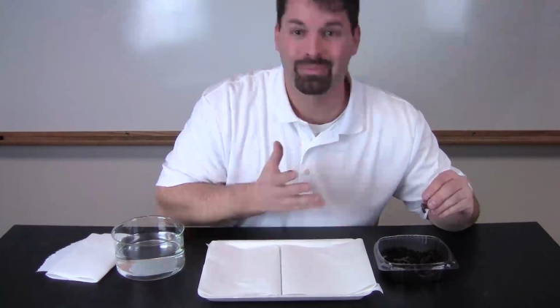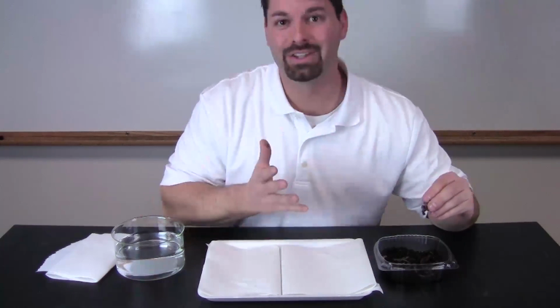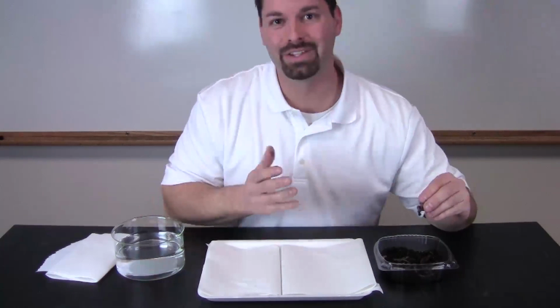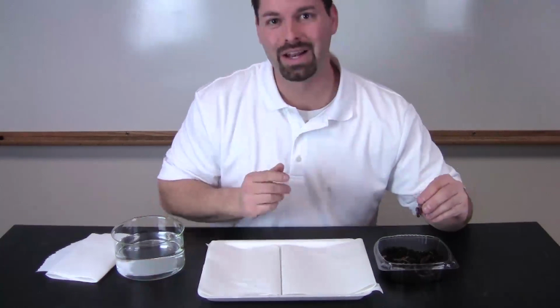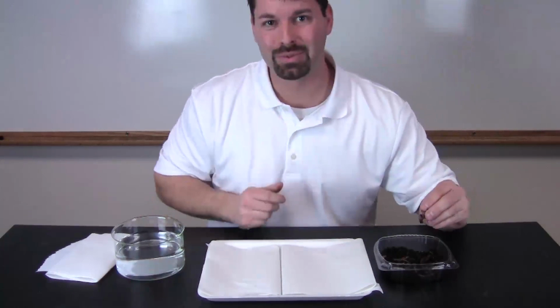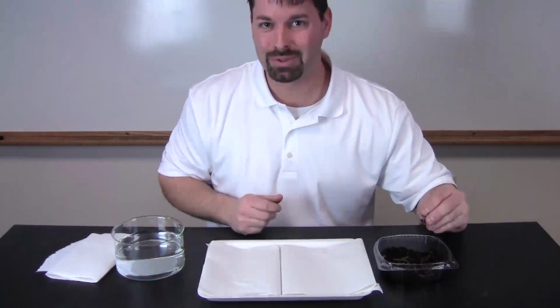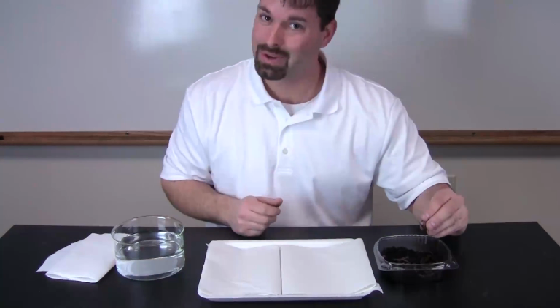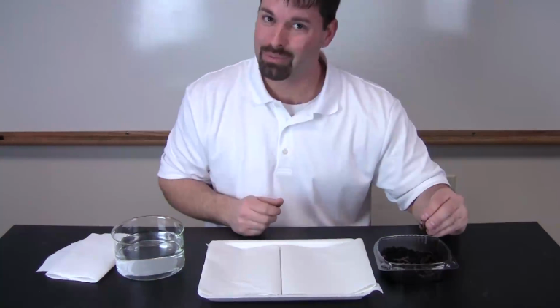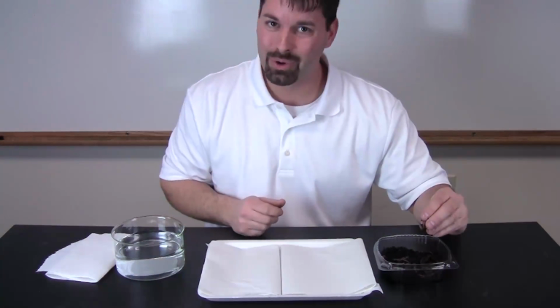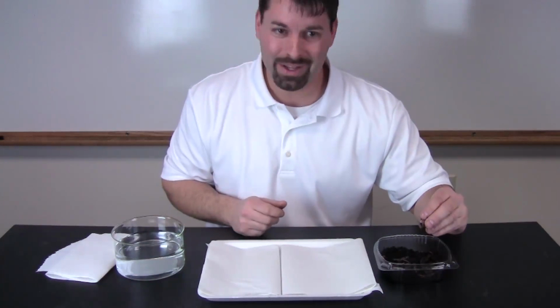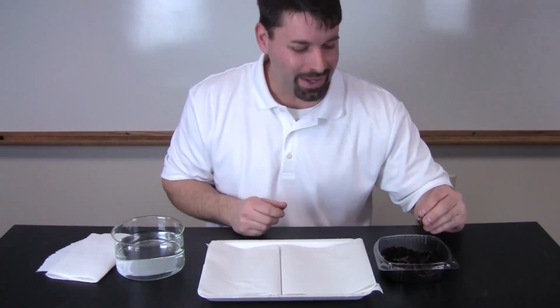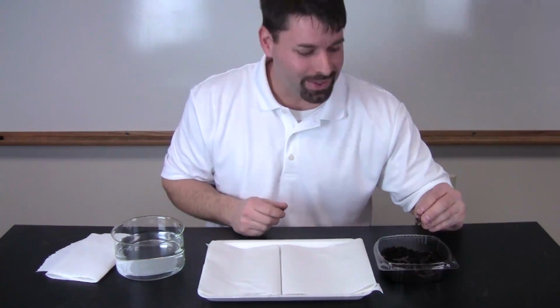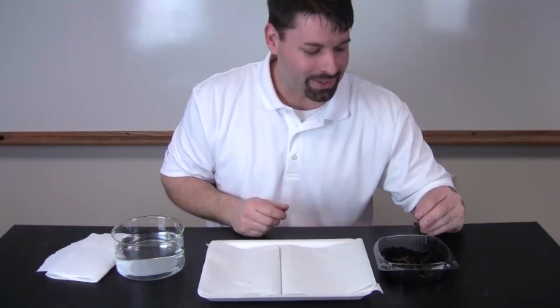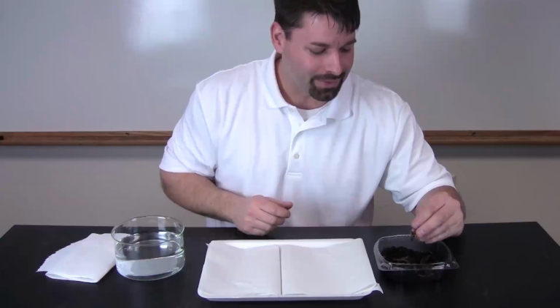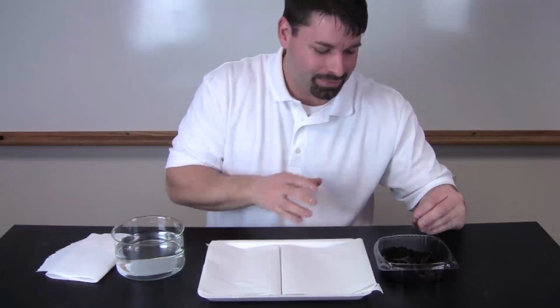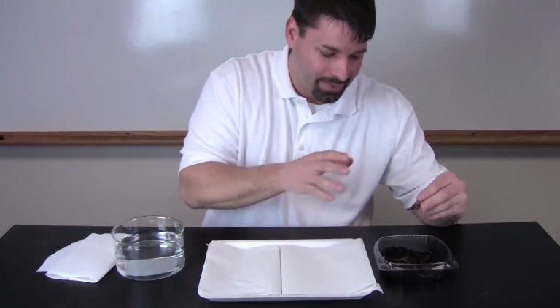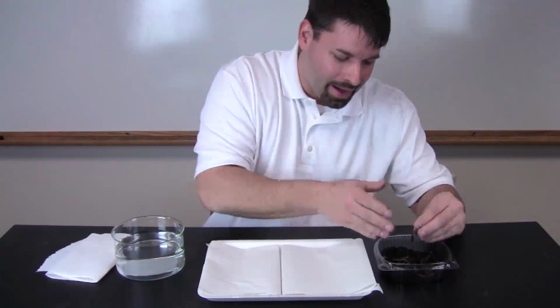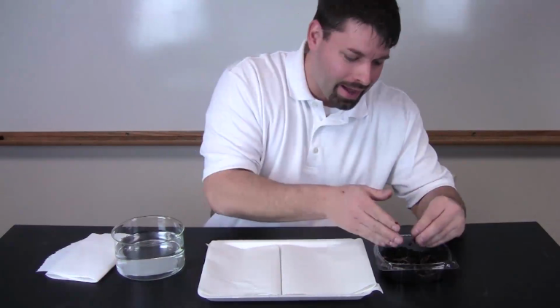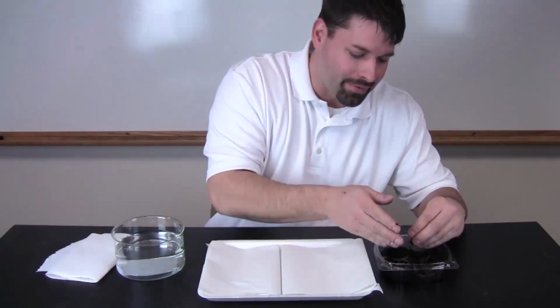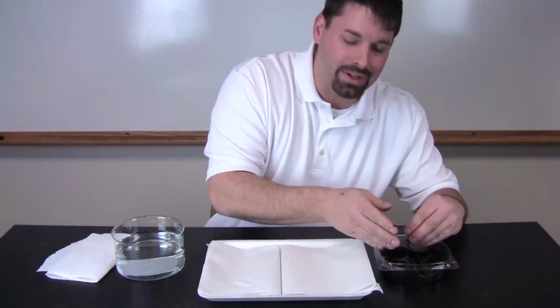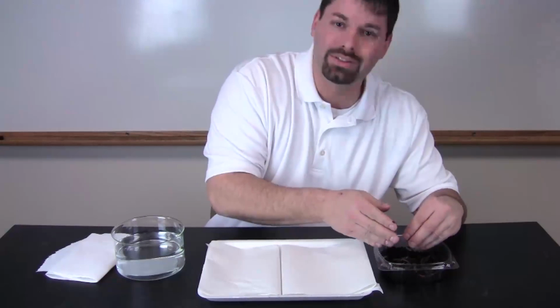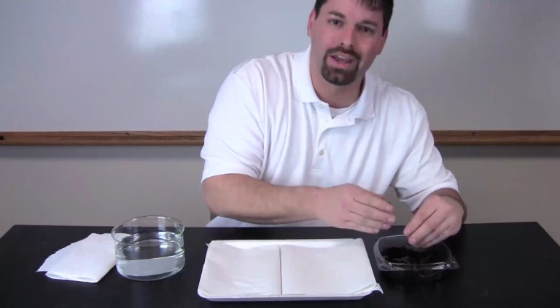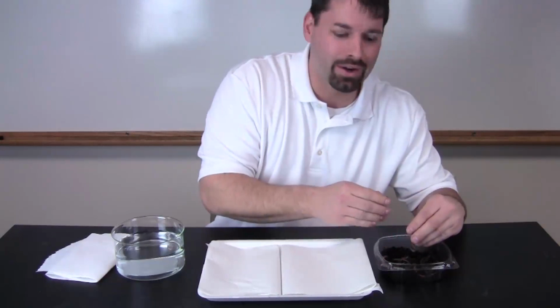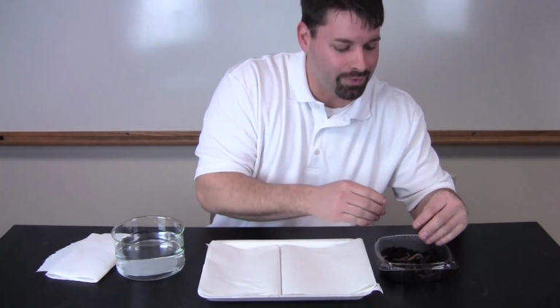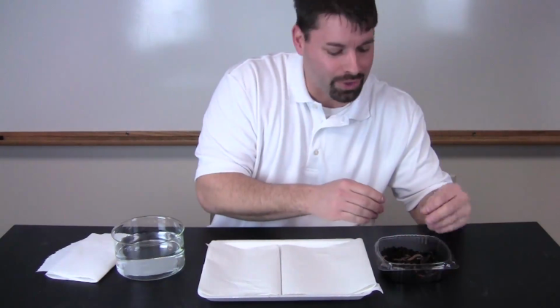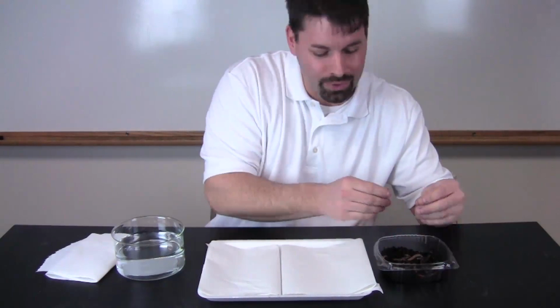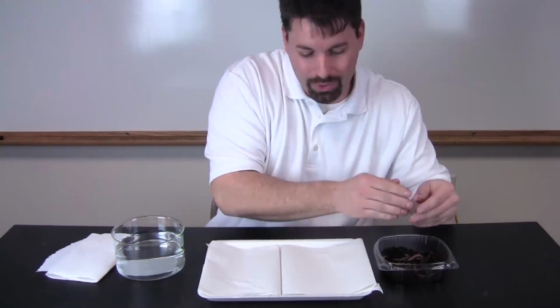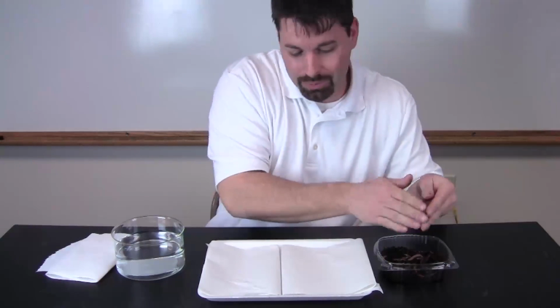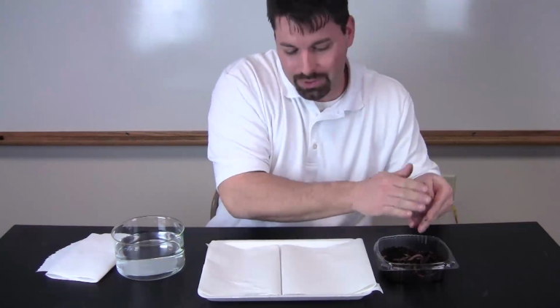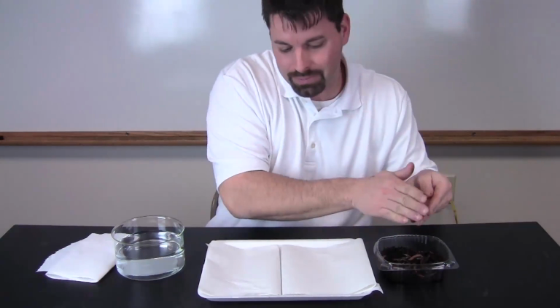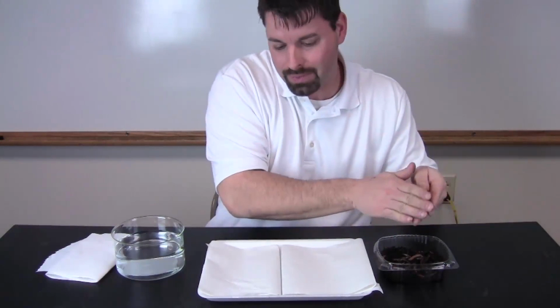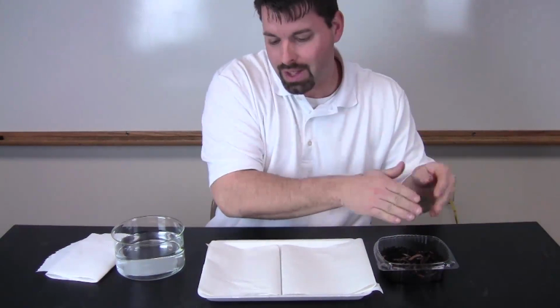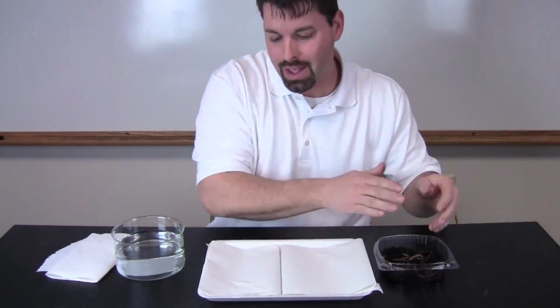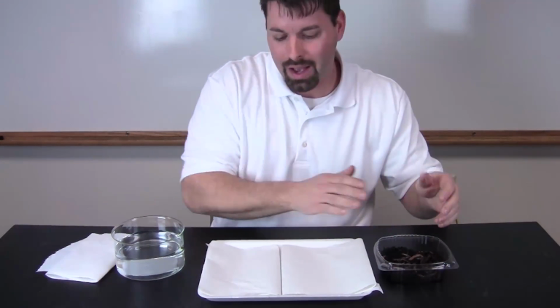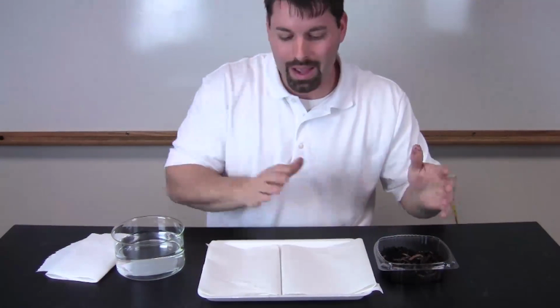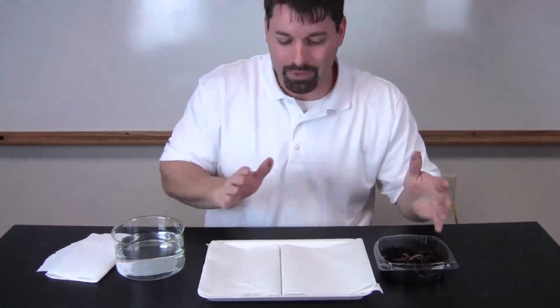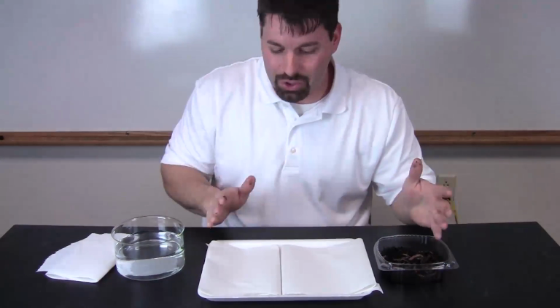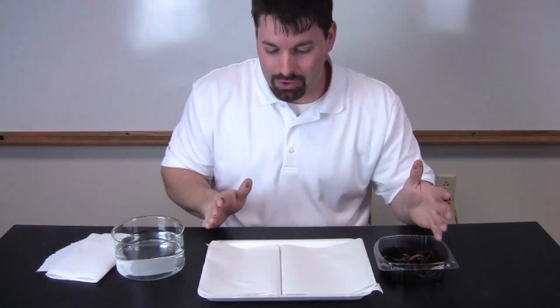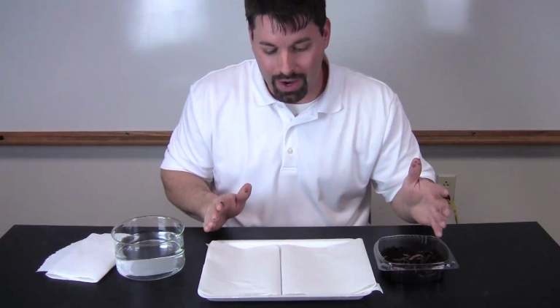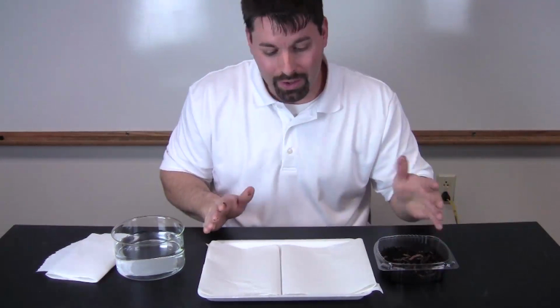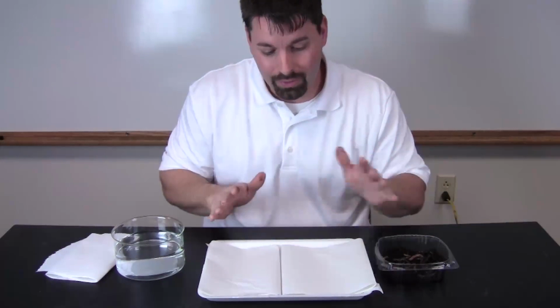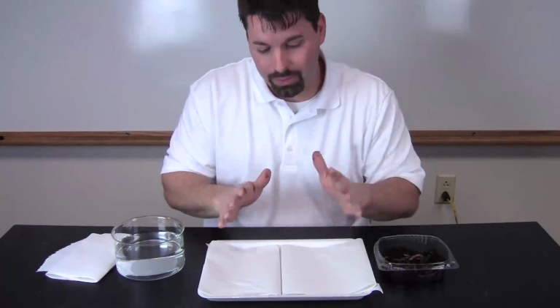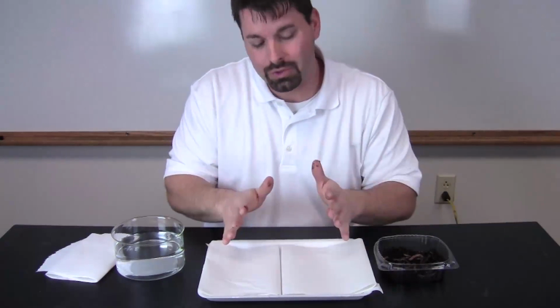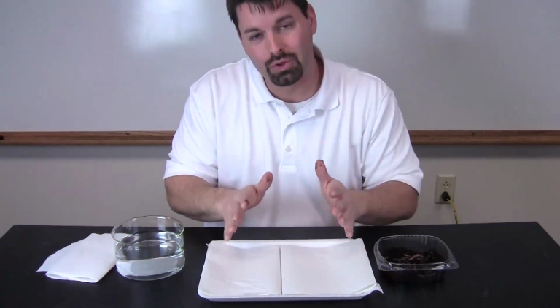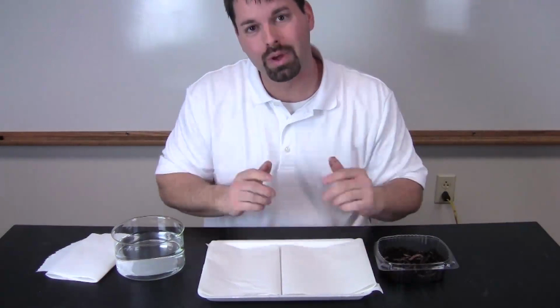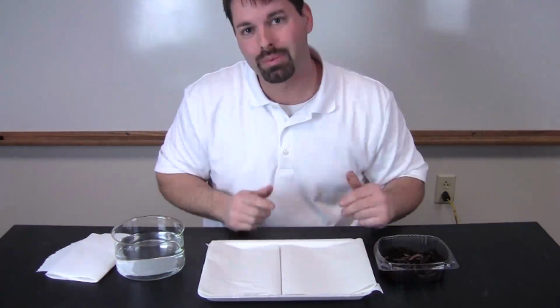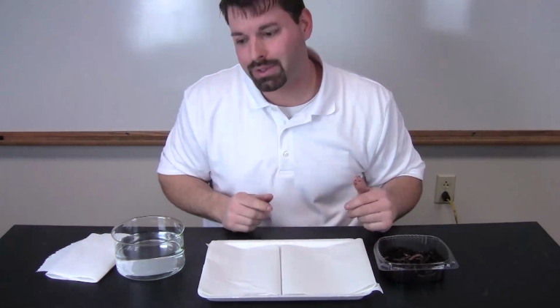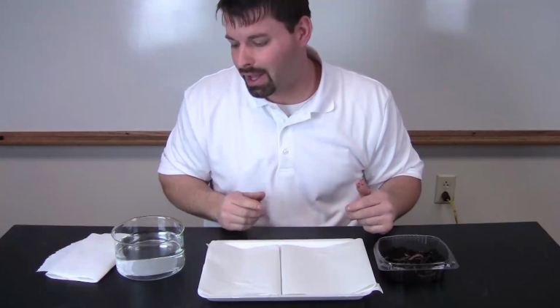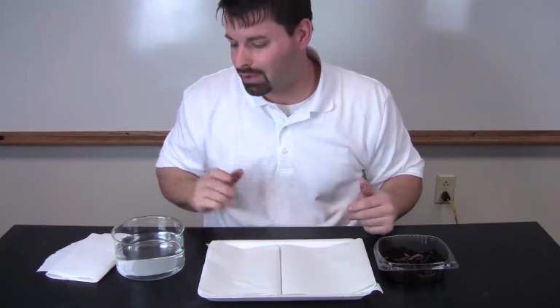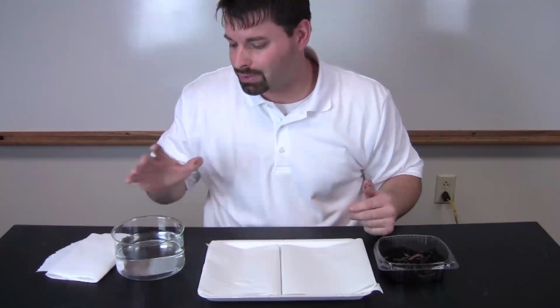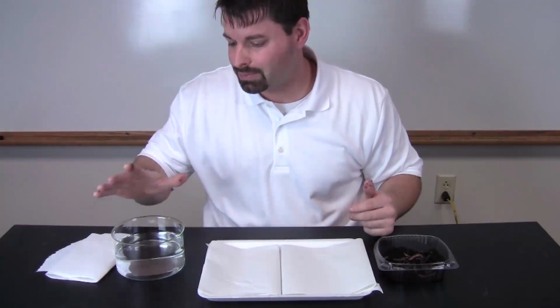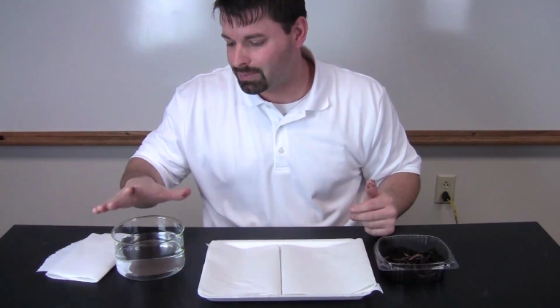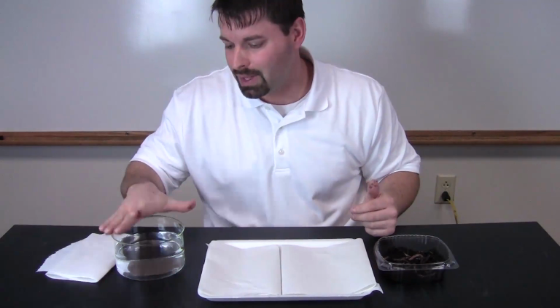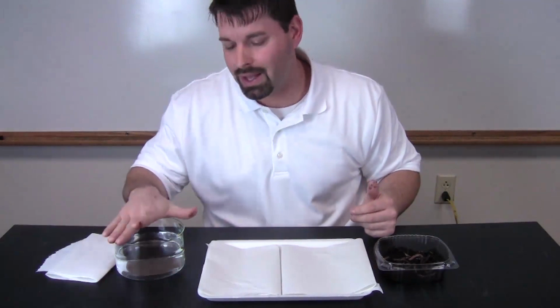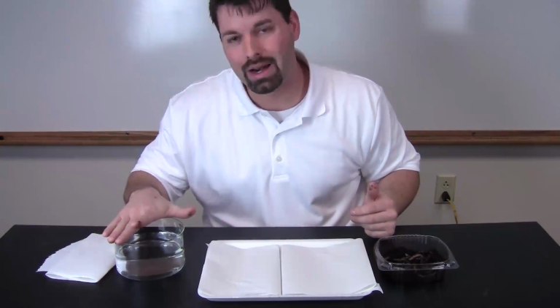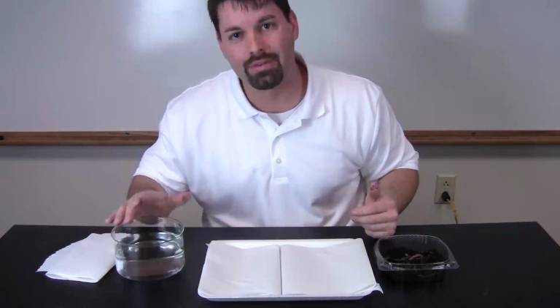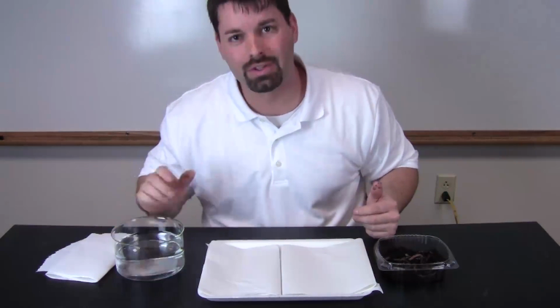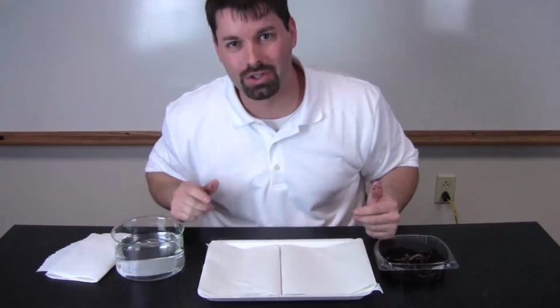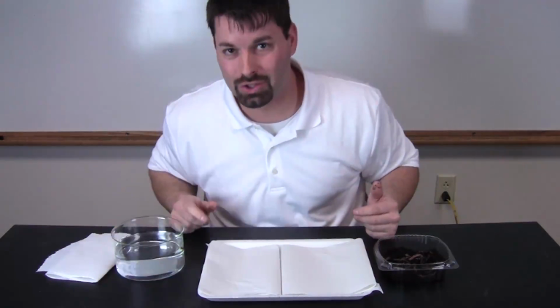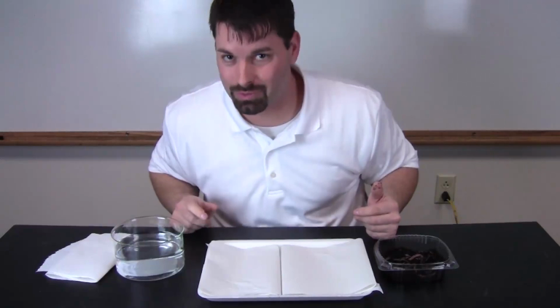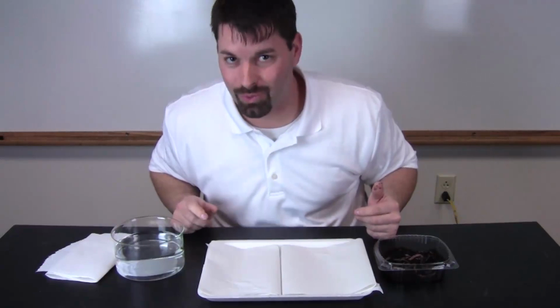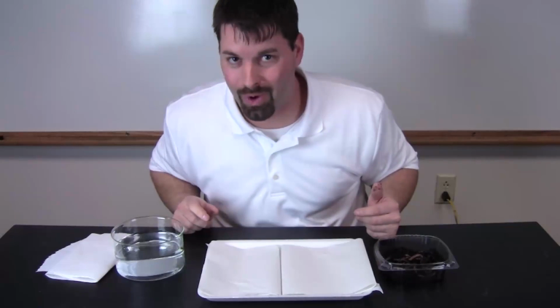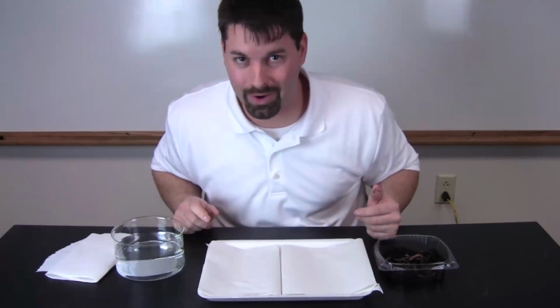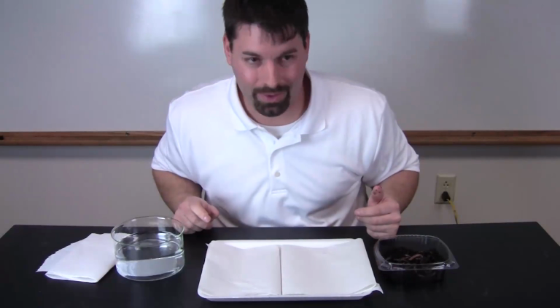My setup's pretty easy. I have a container of earthworms, I have a tray with two paper towels, and I have a dish of water.